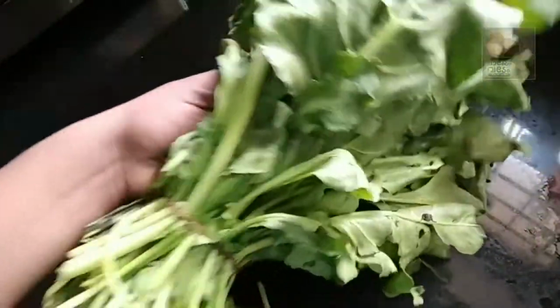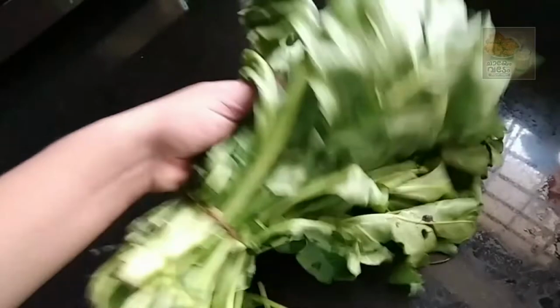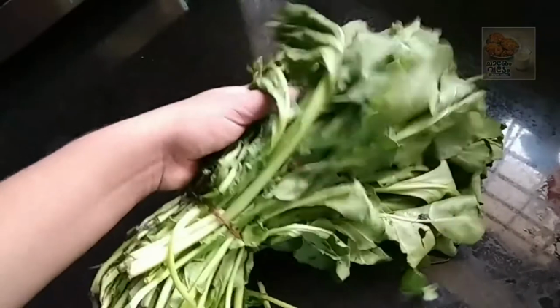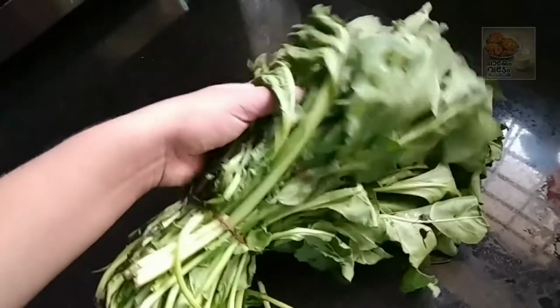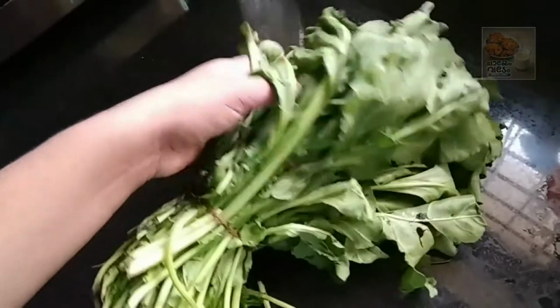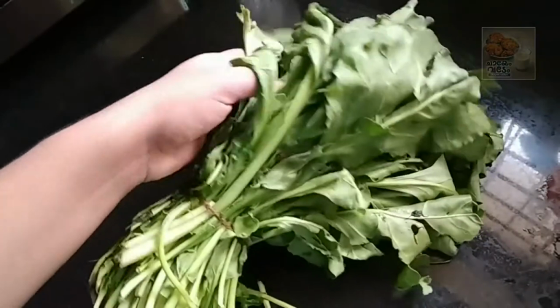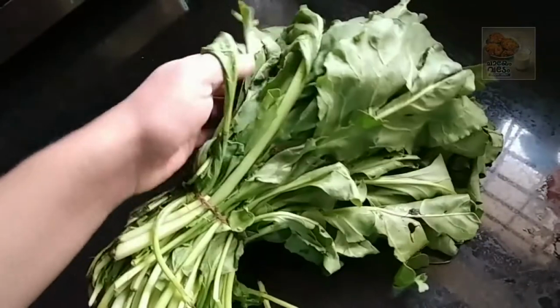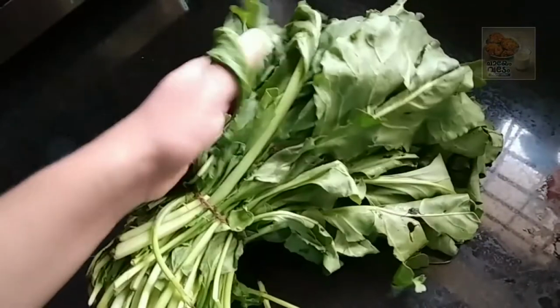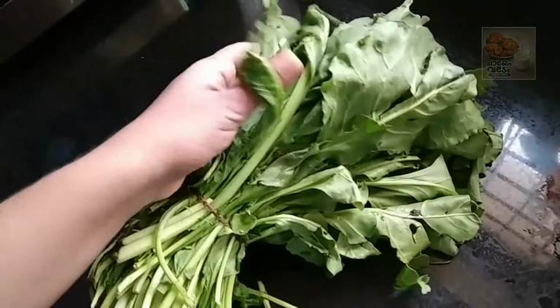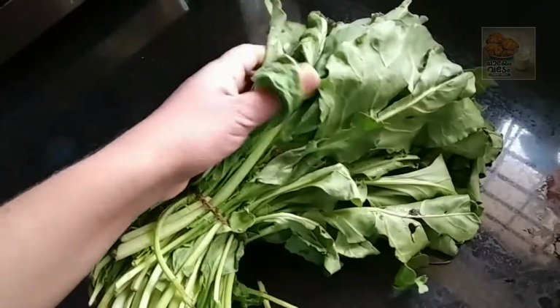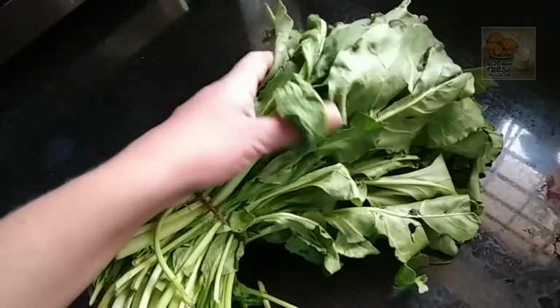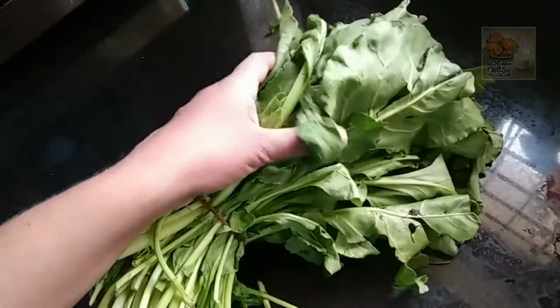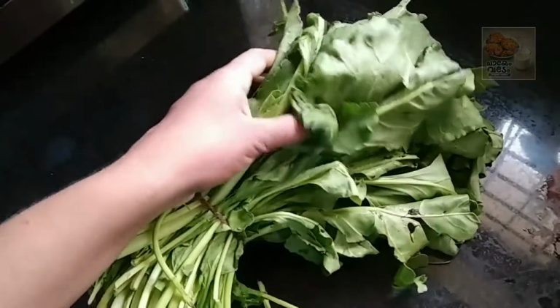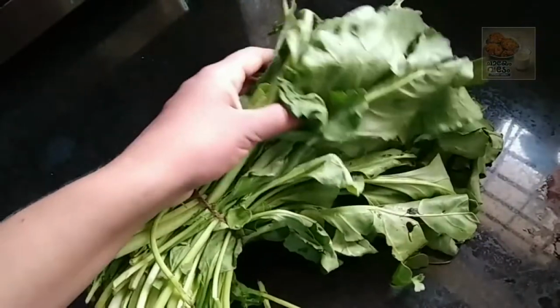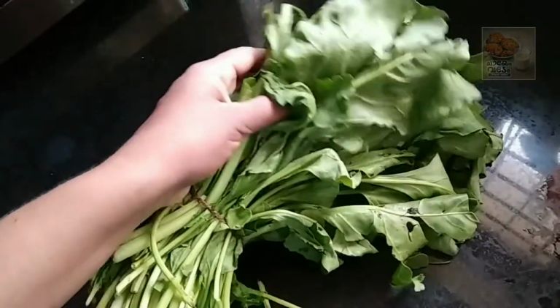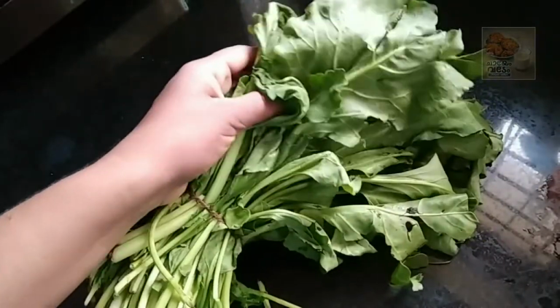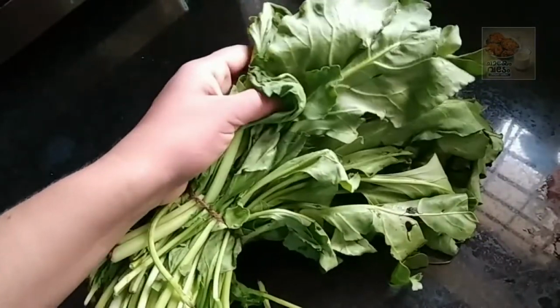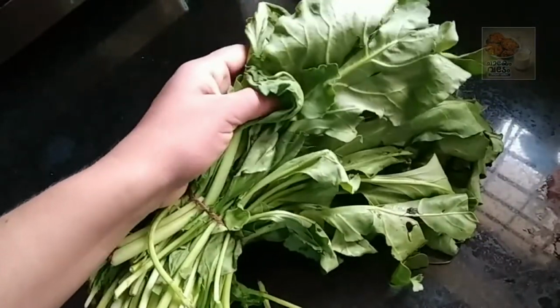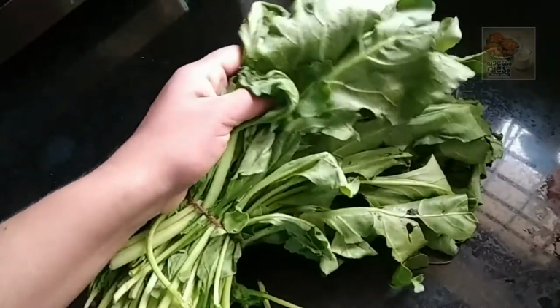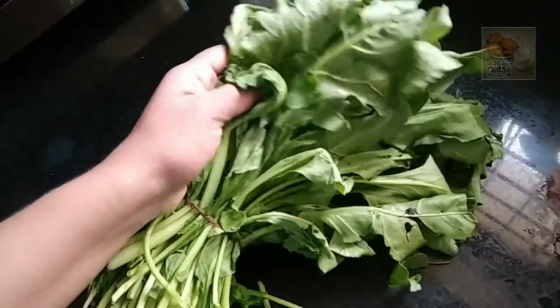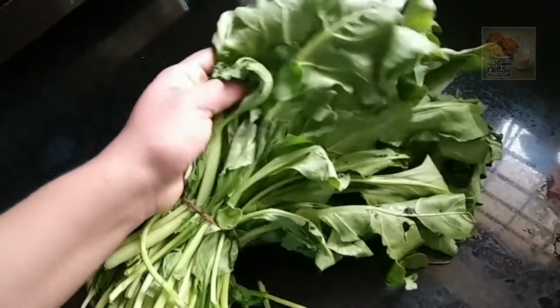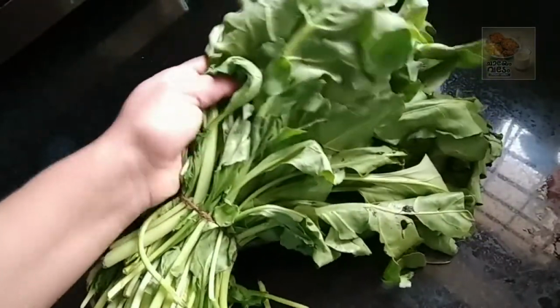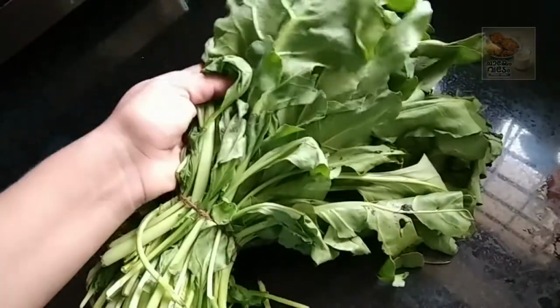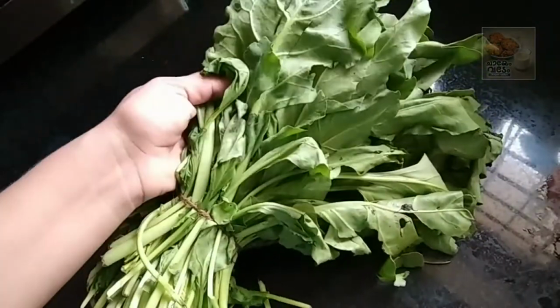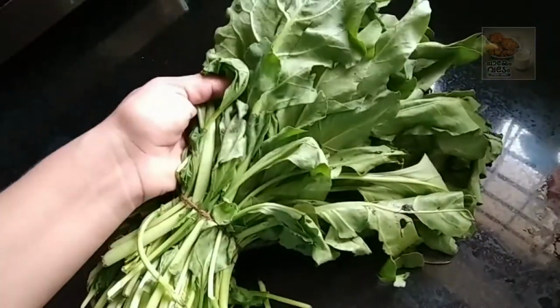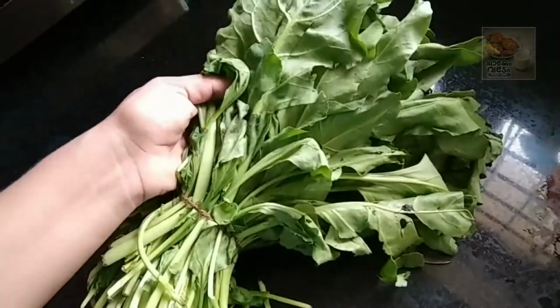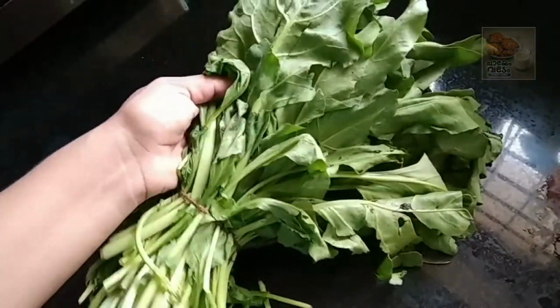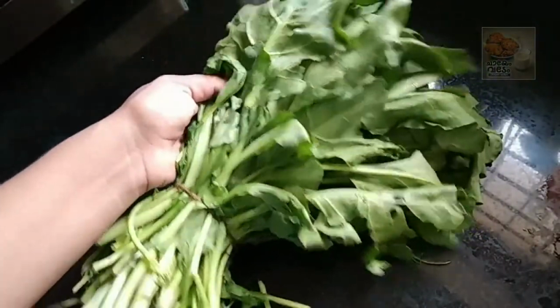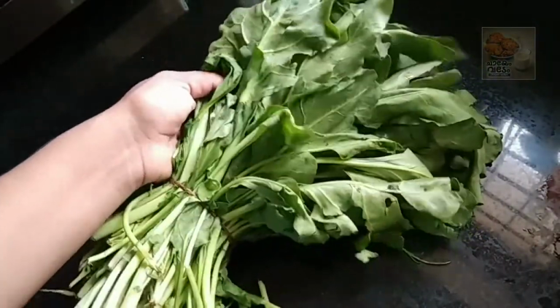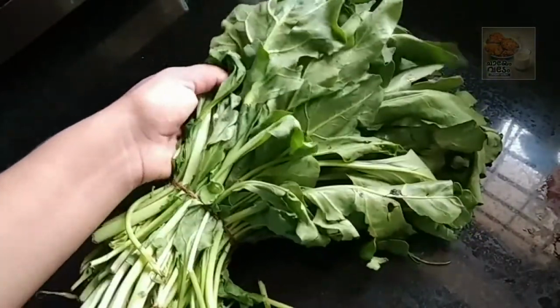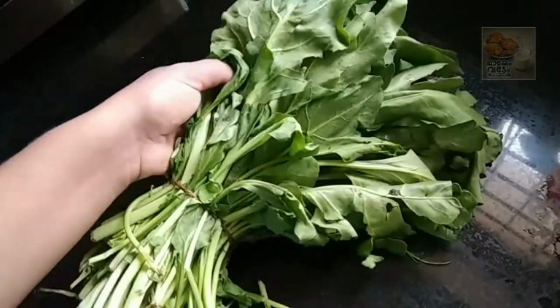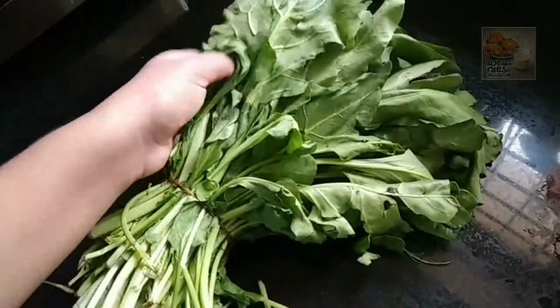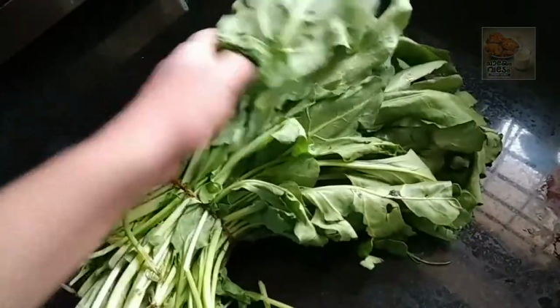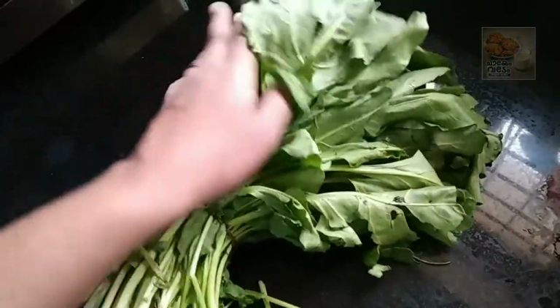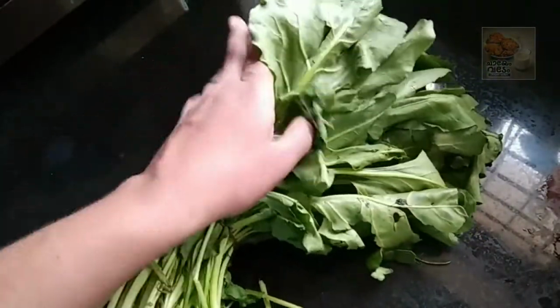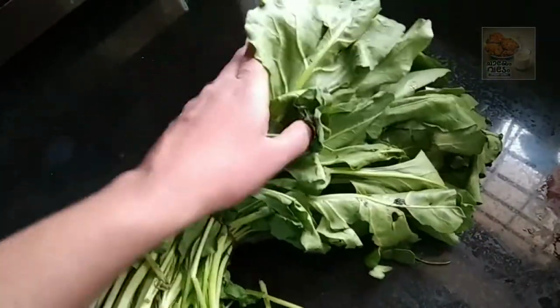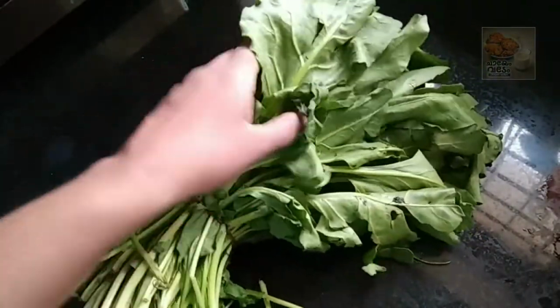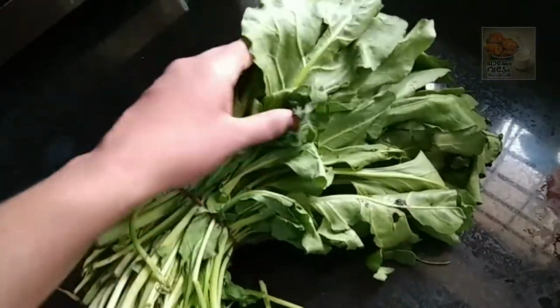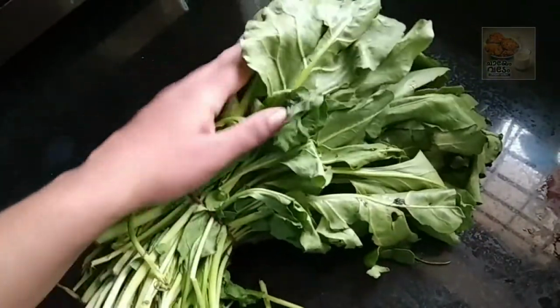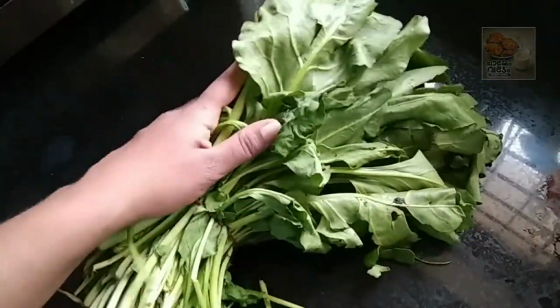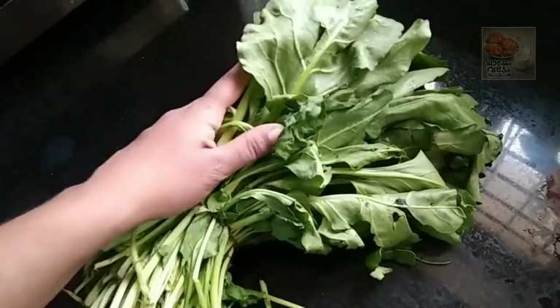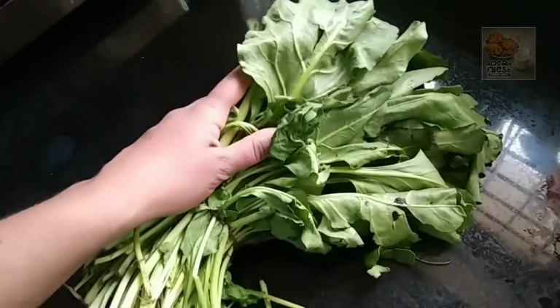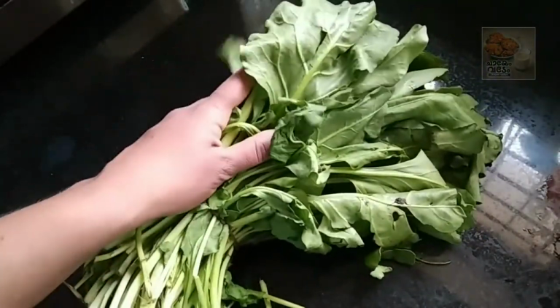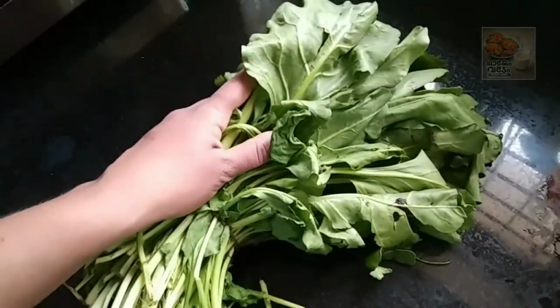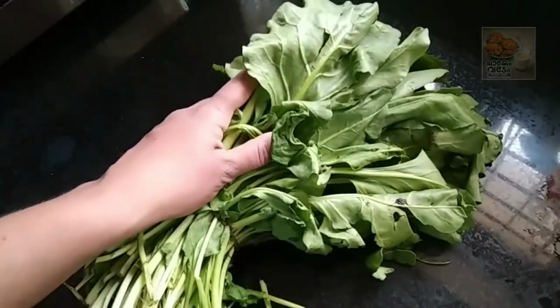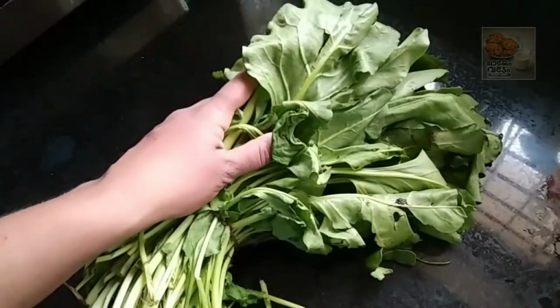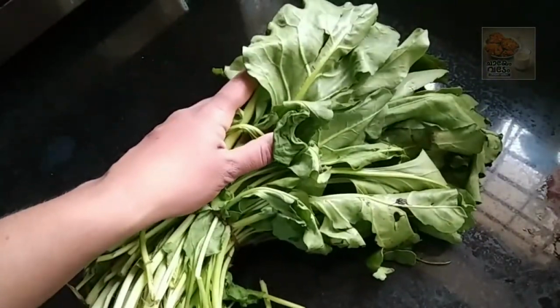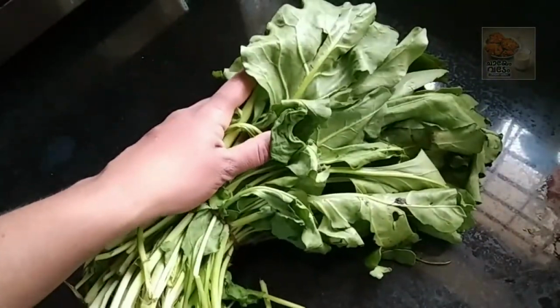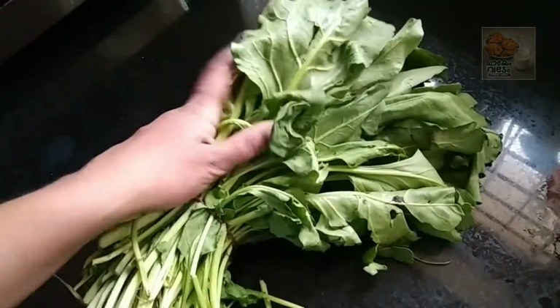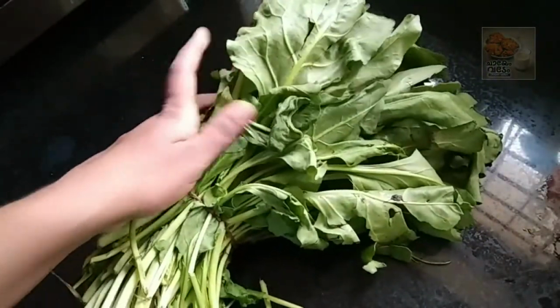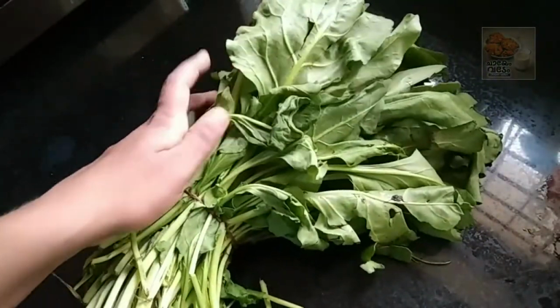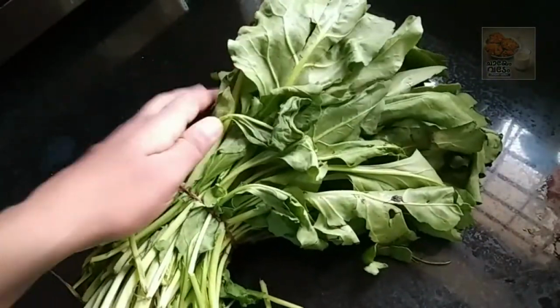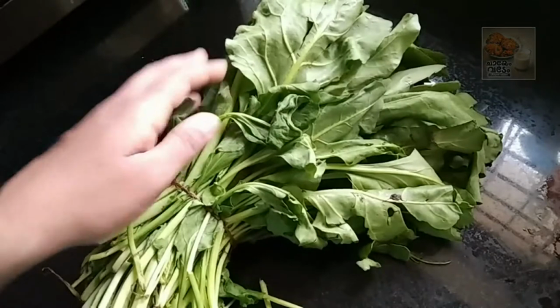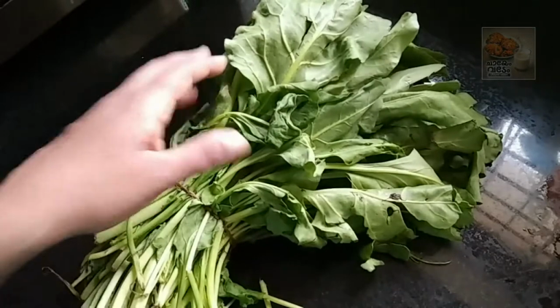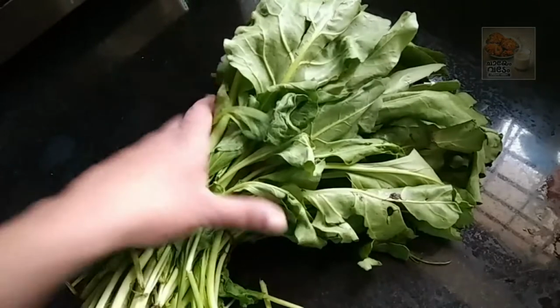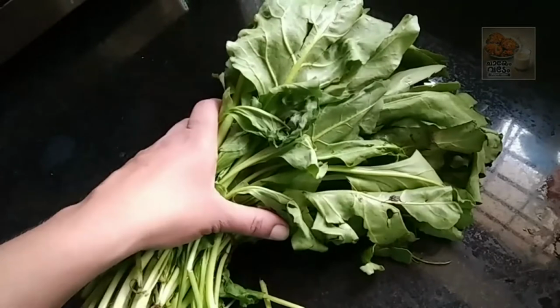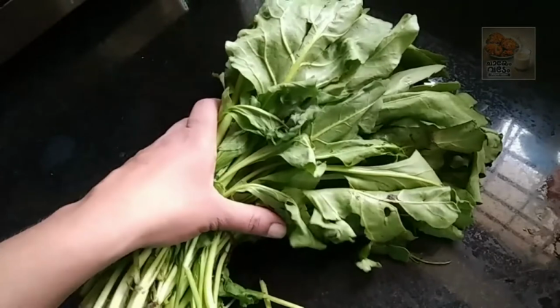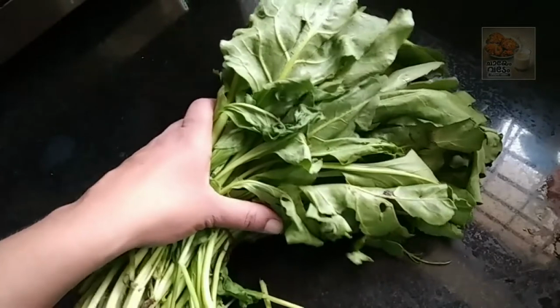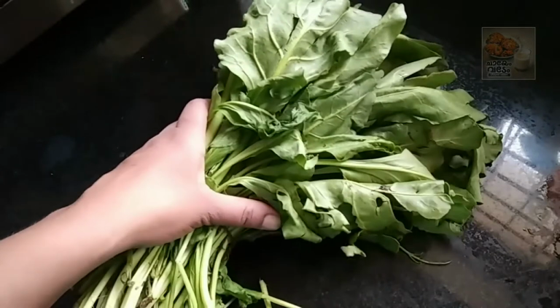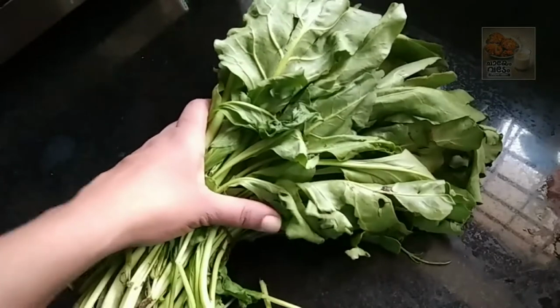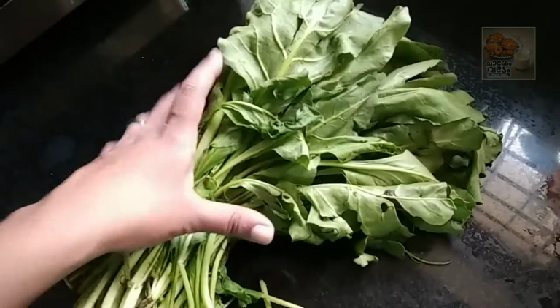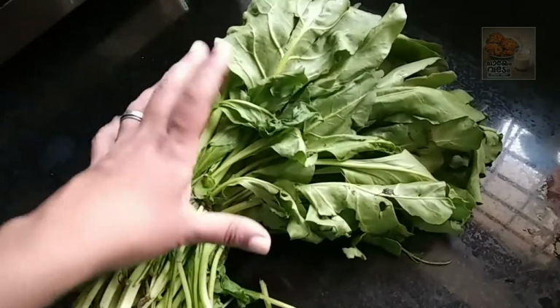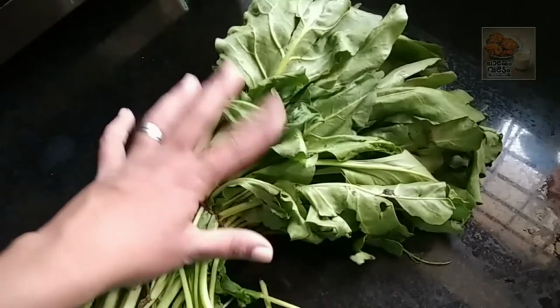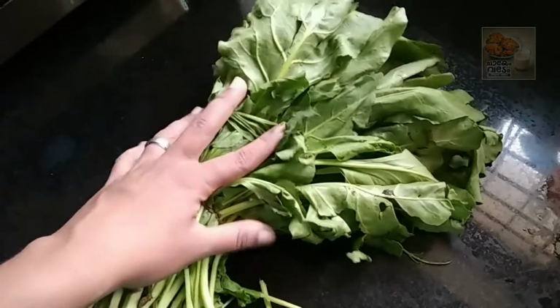The rice is prepared for this. This is a curry recipe.